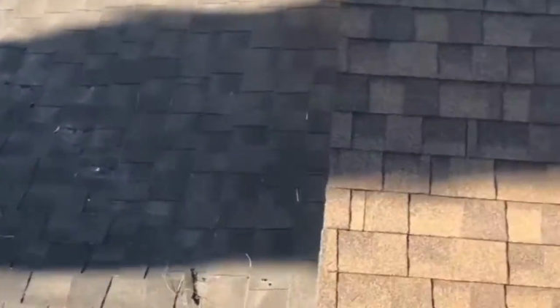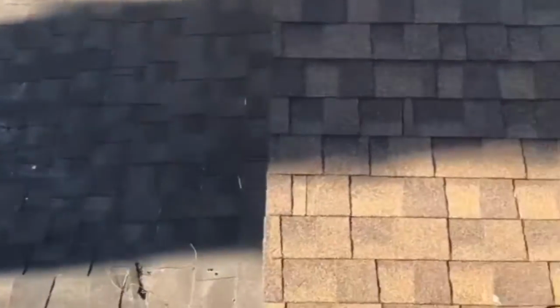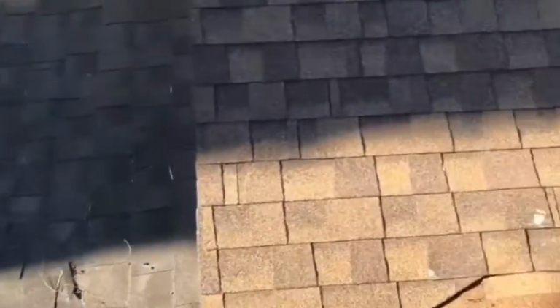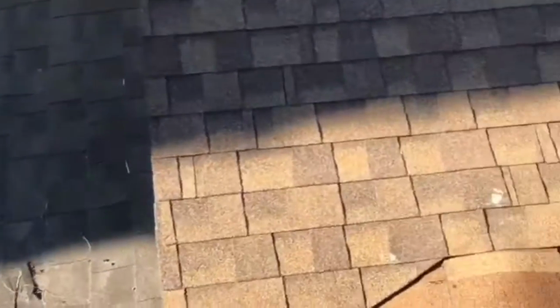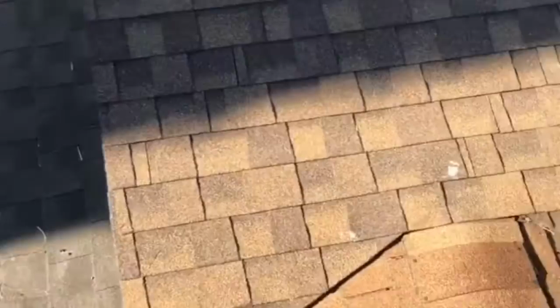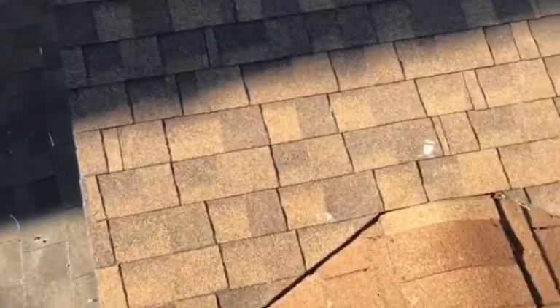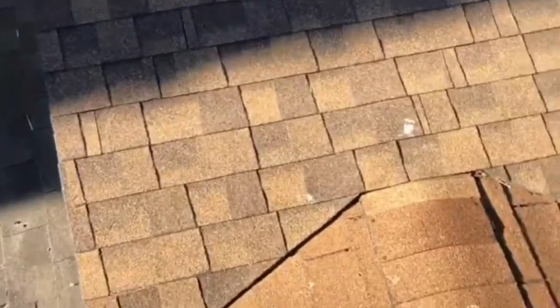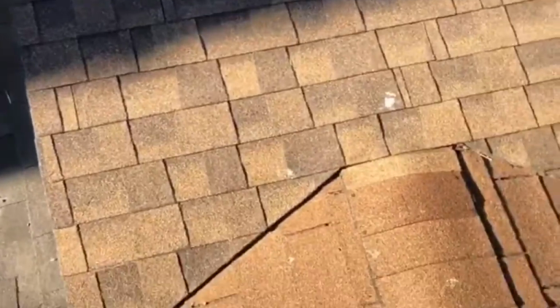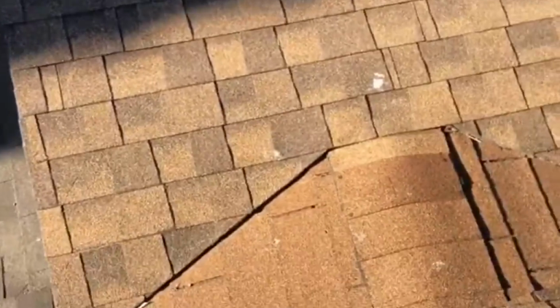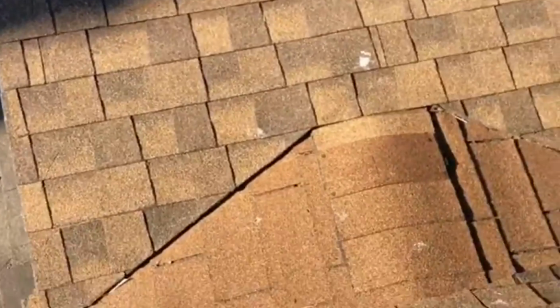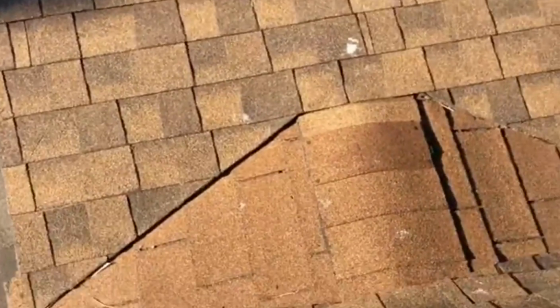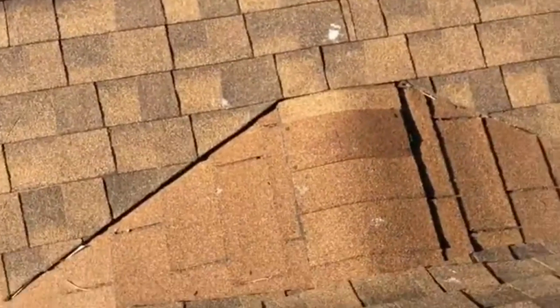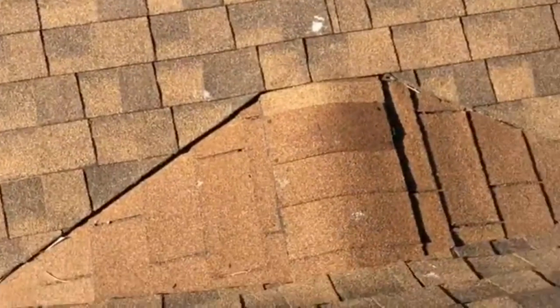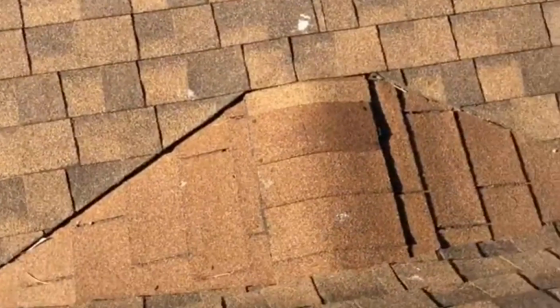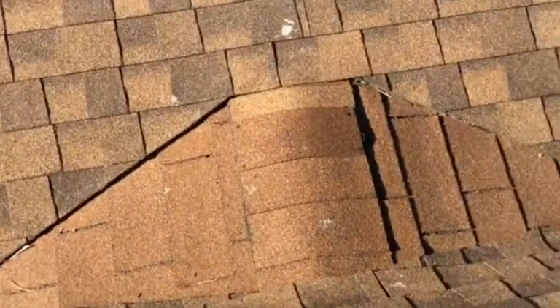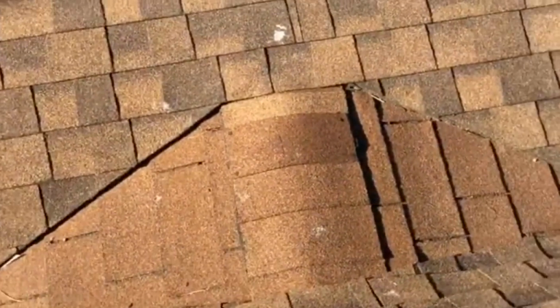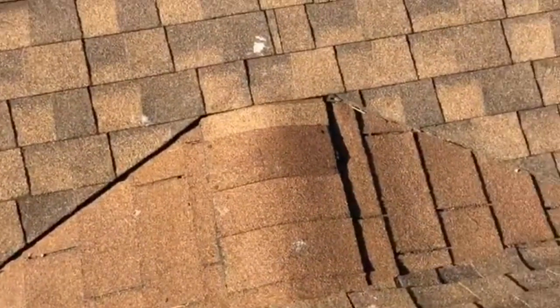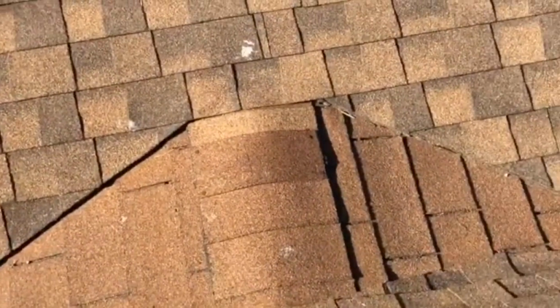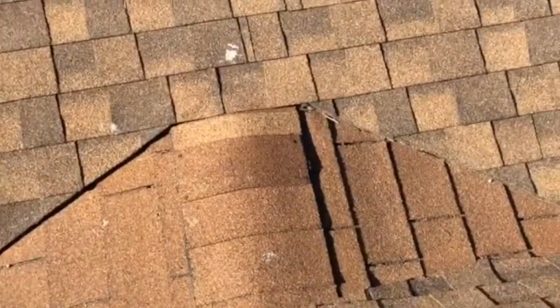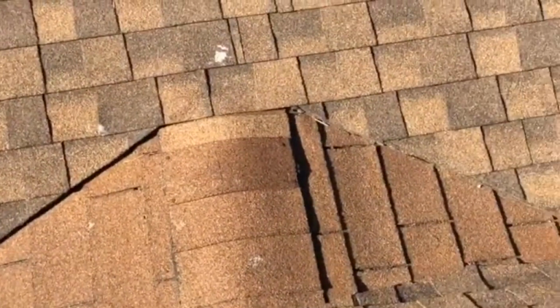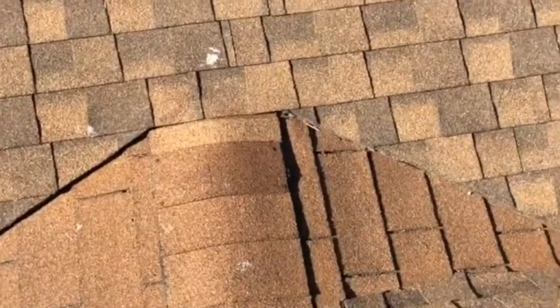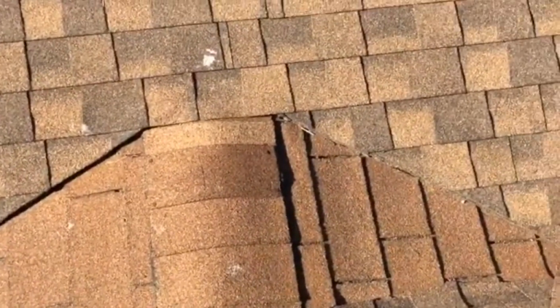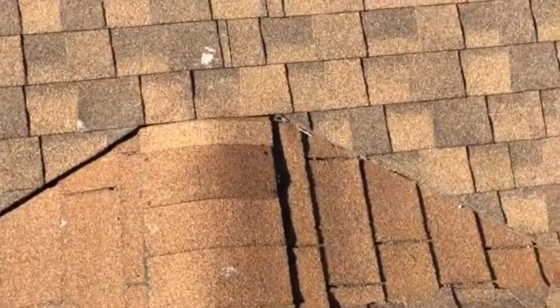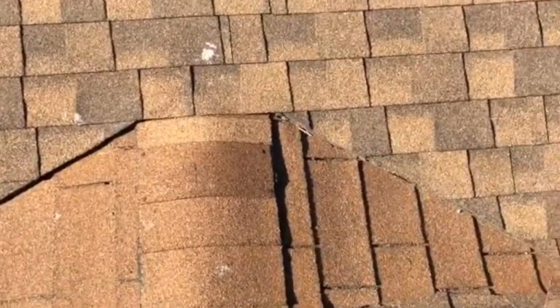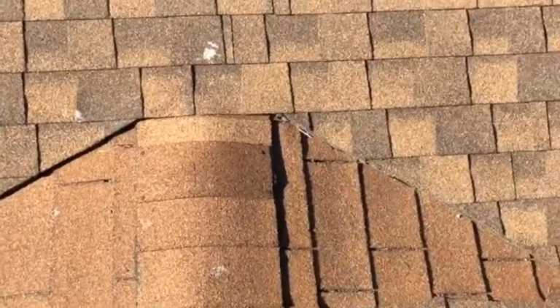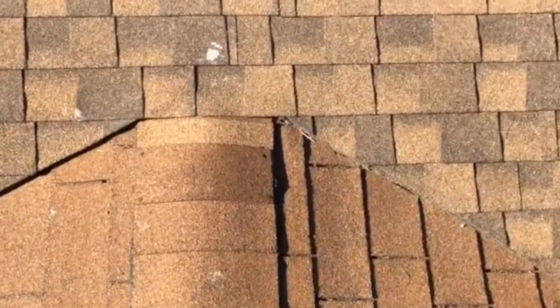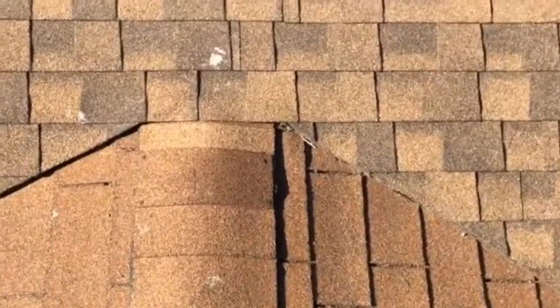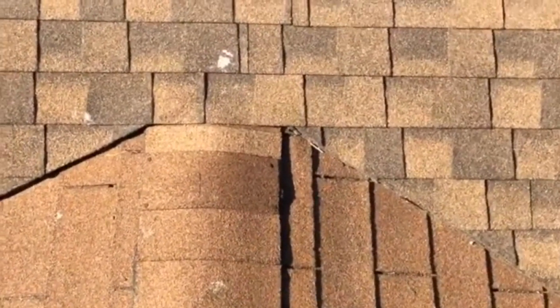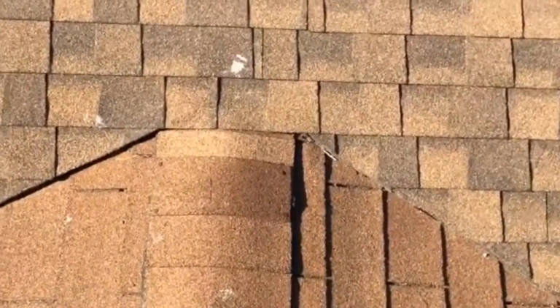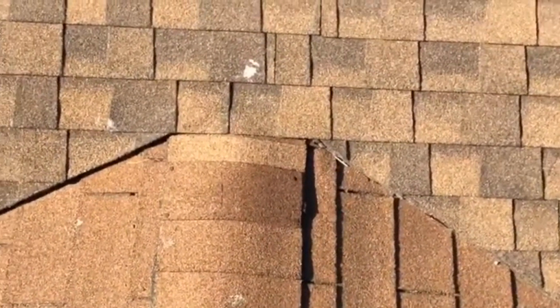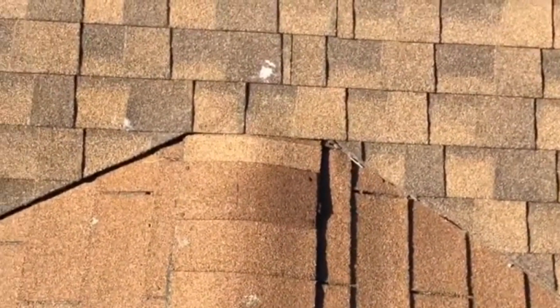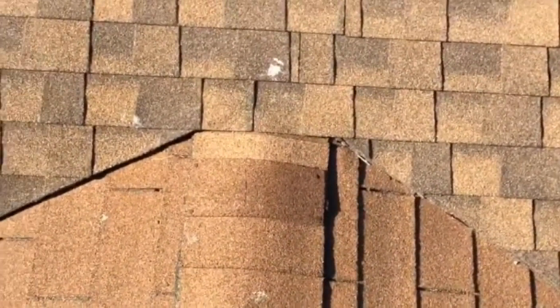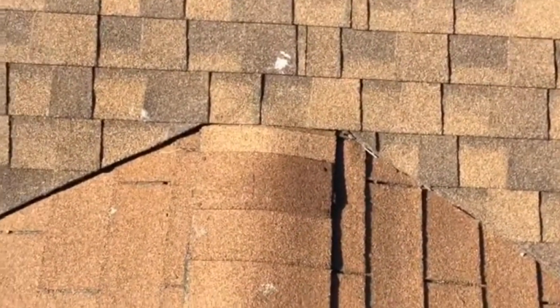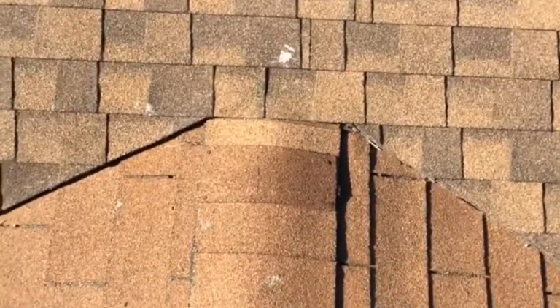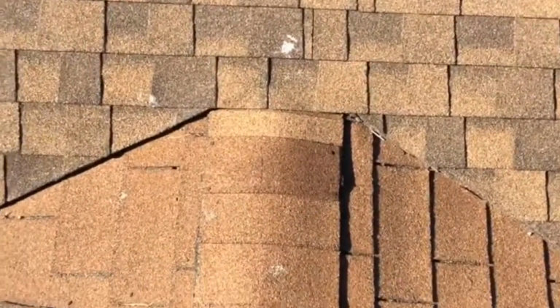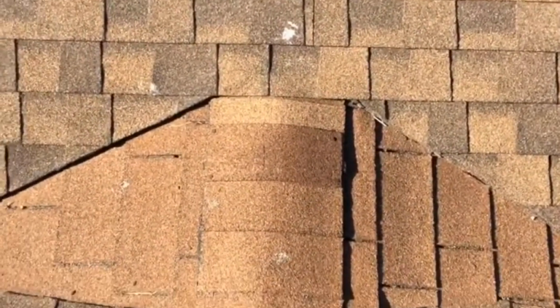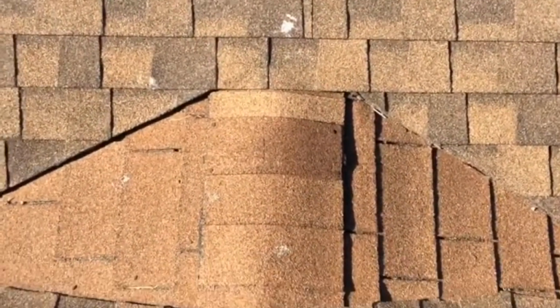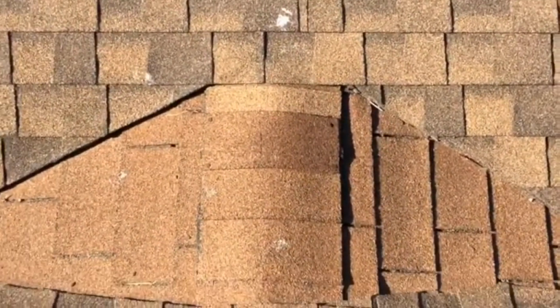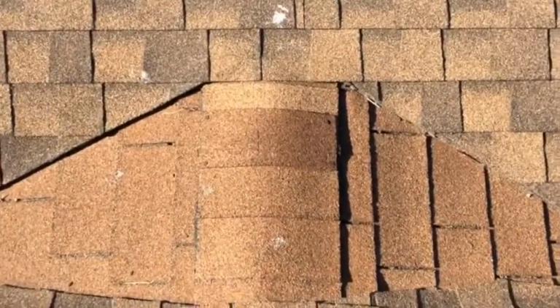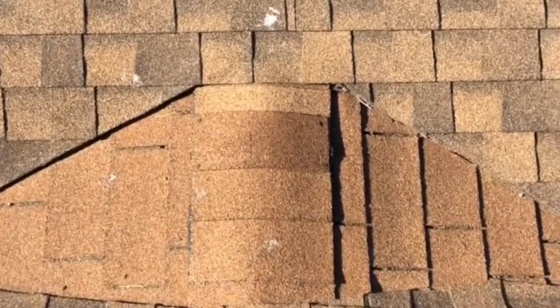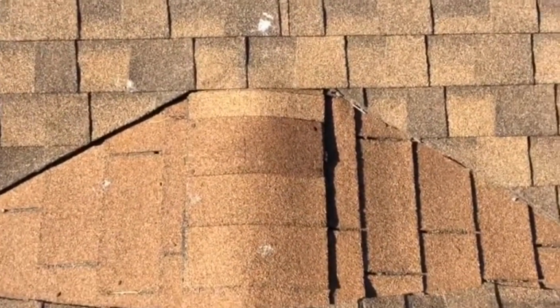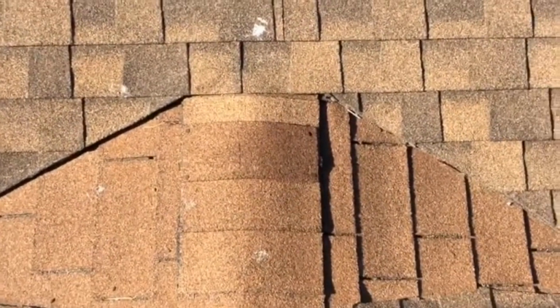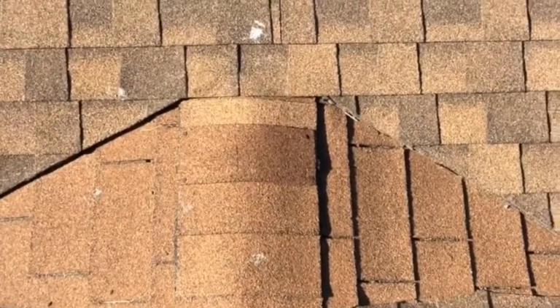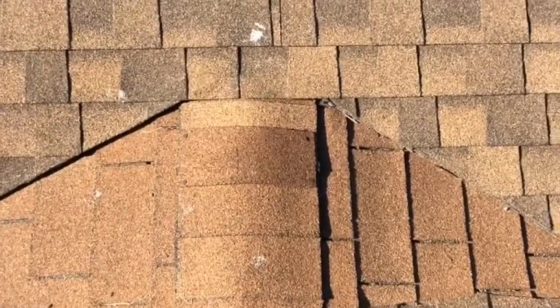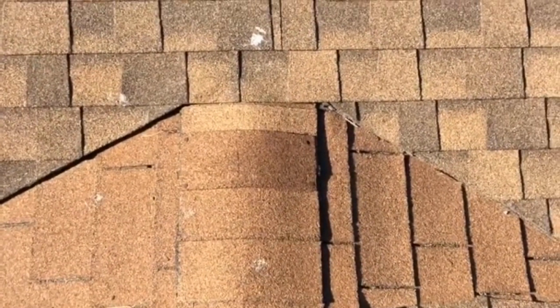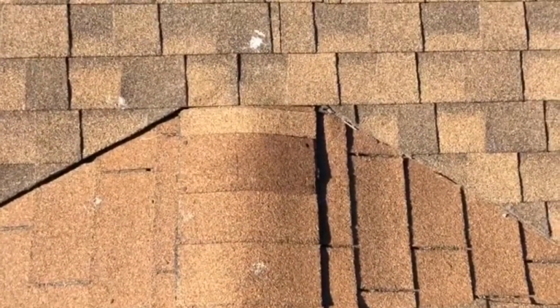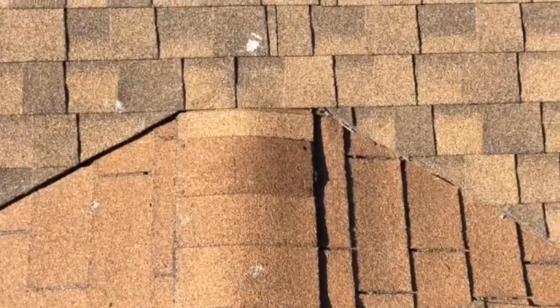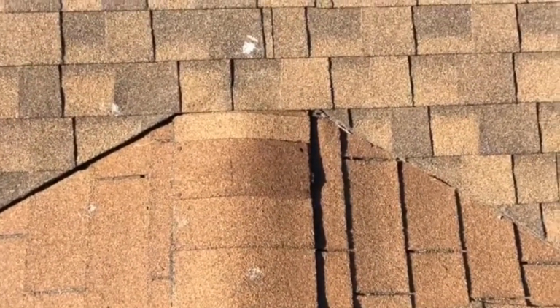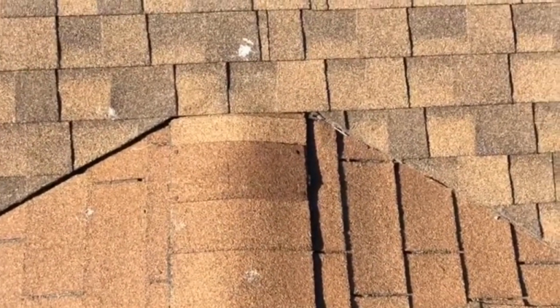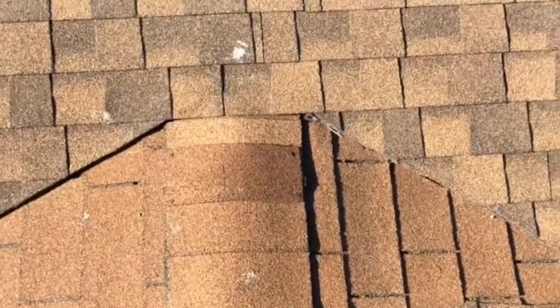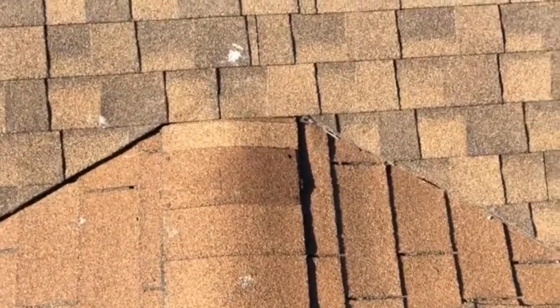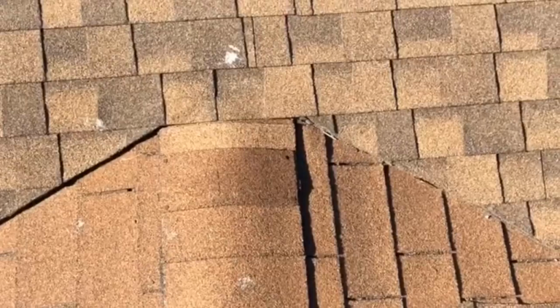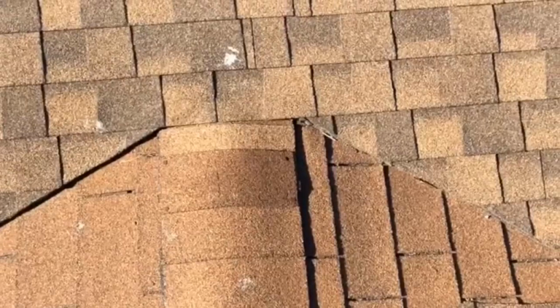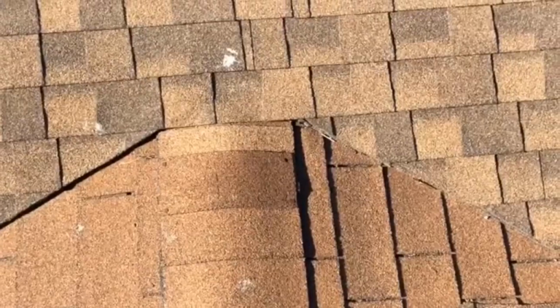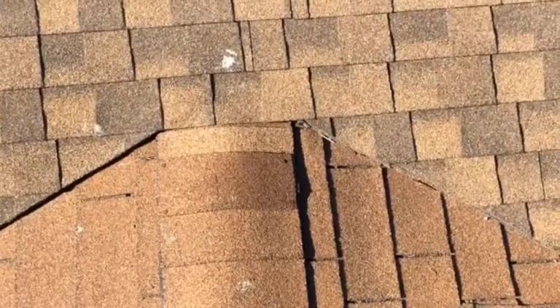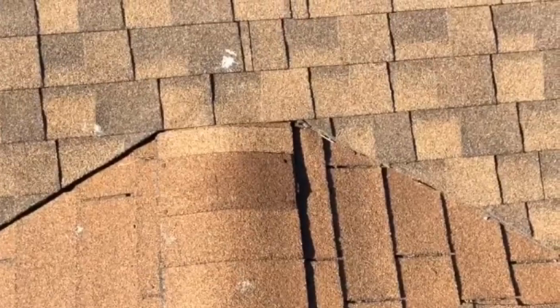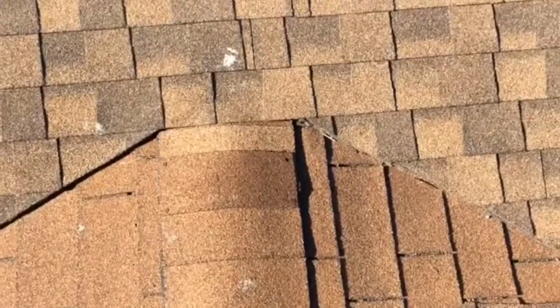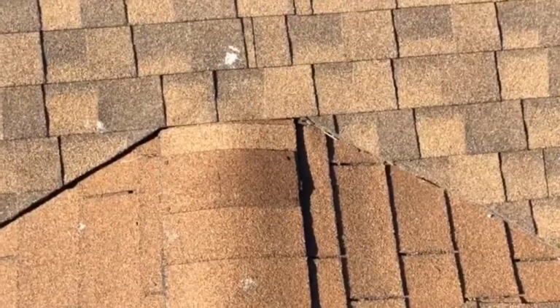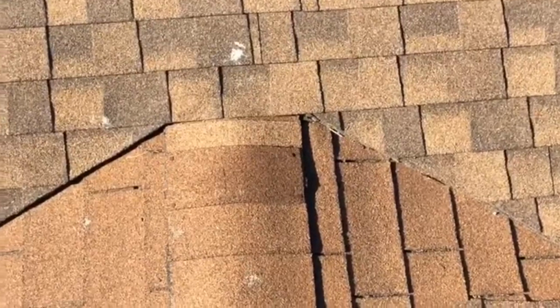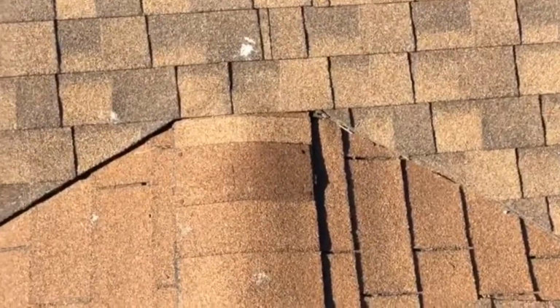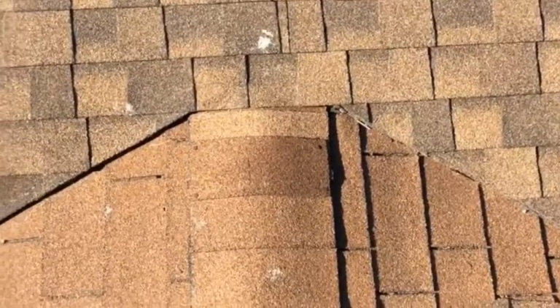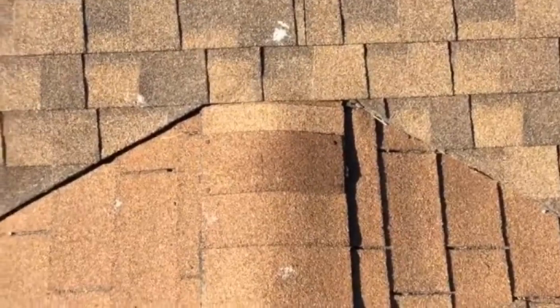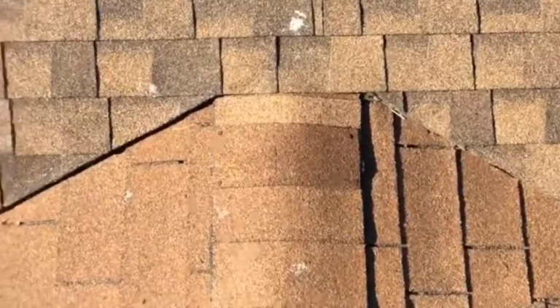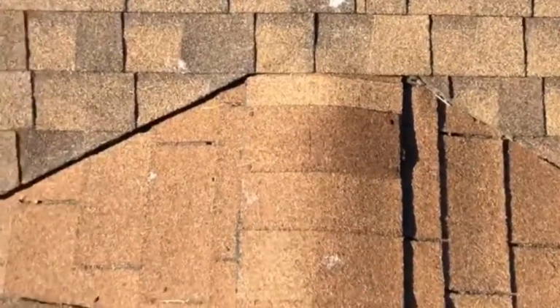We've got a little mini cricket here, also with low-pitched shingles. They should have done a flat application.